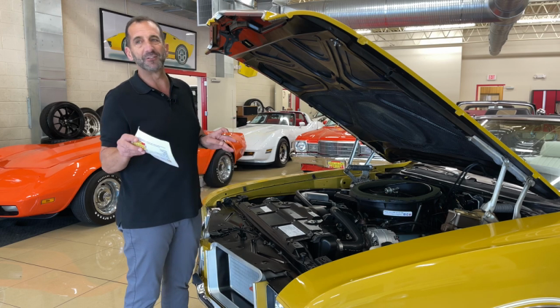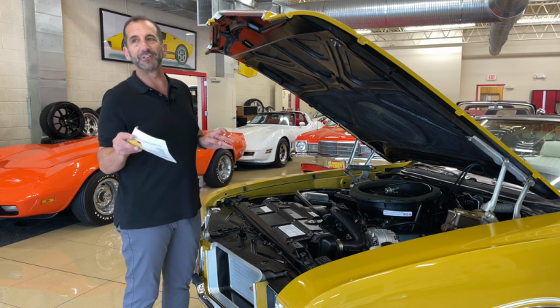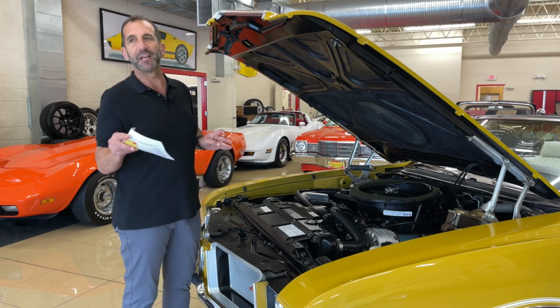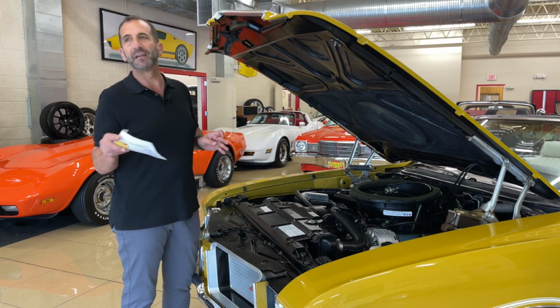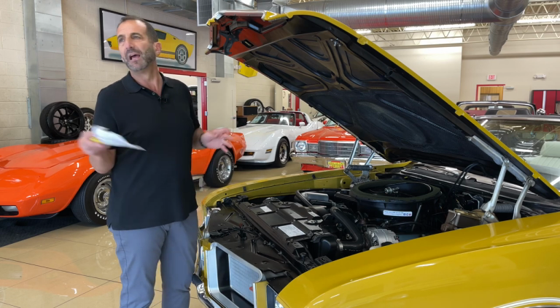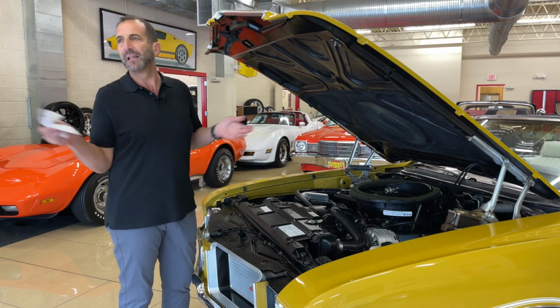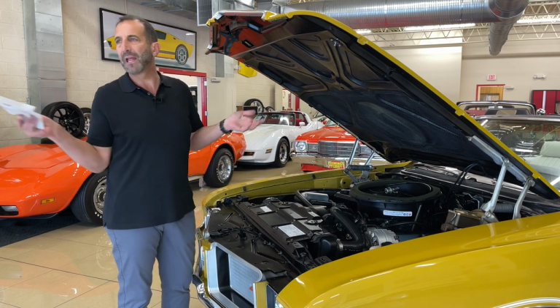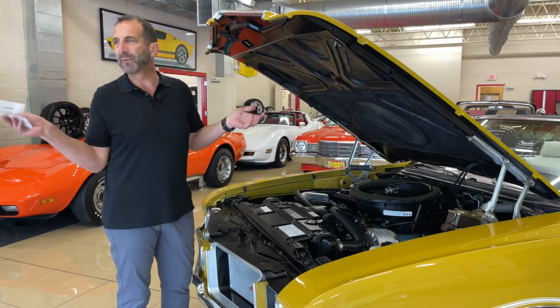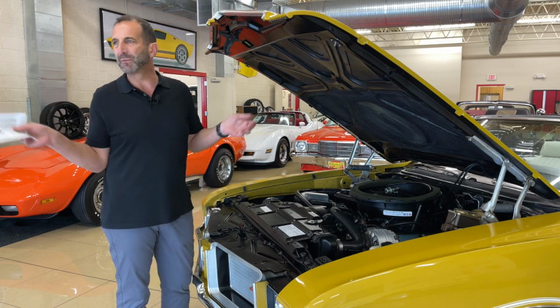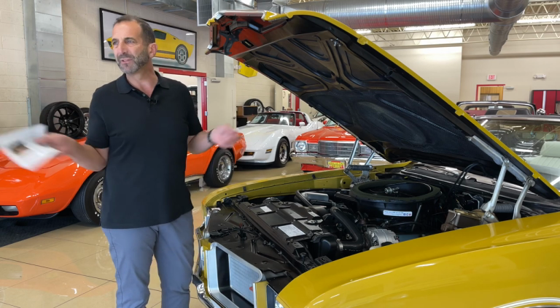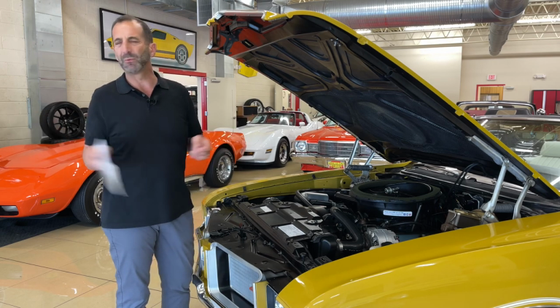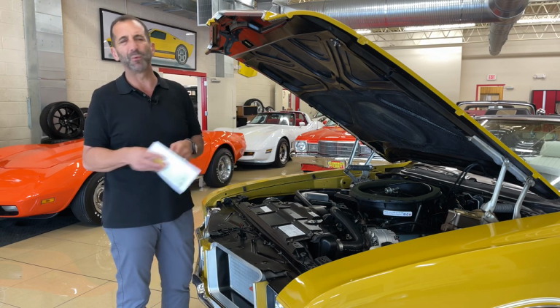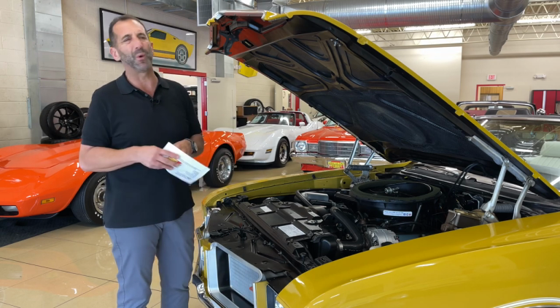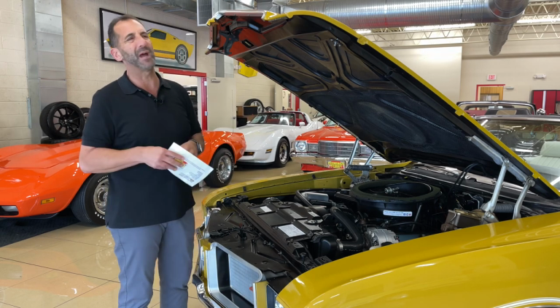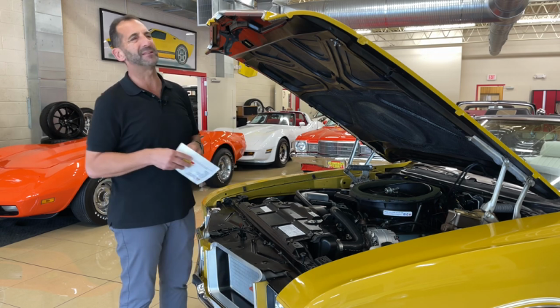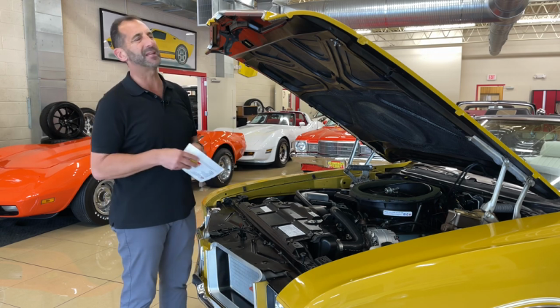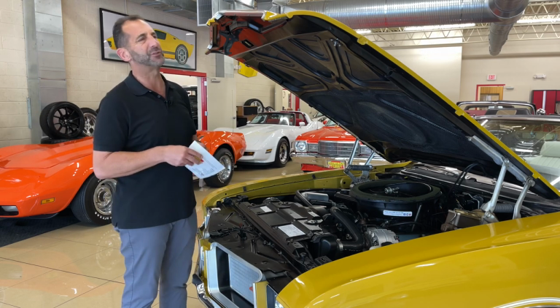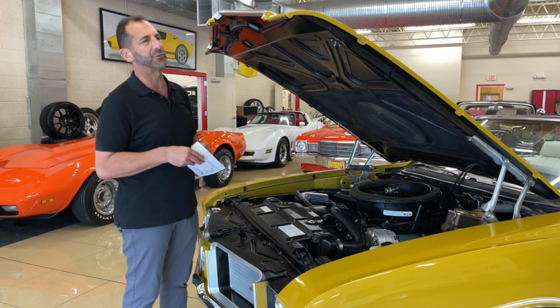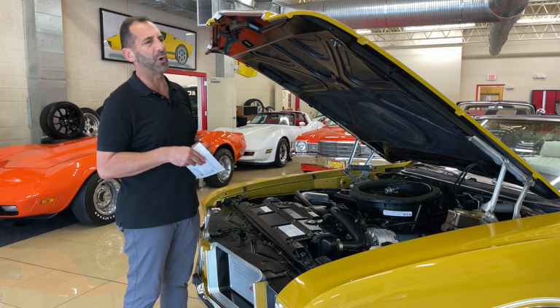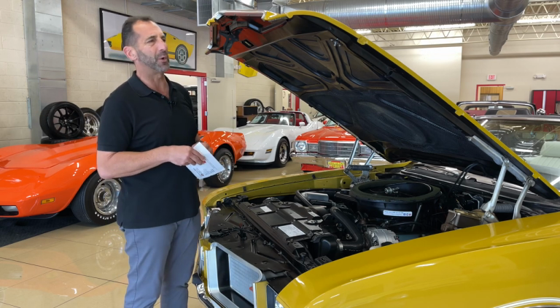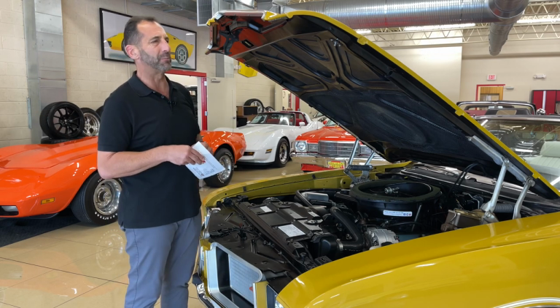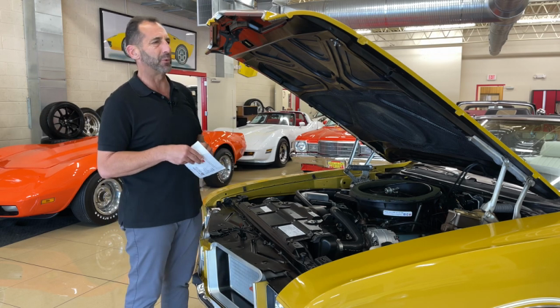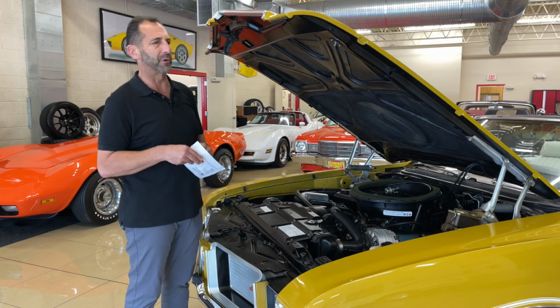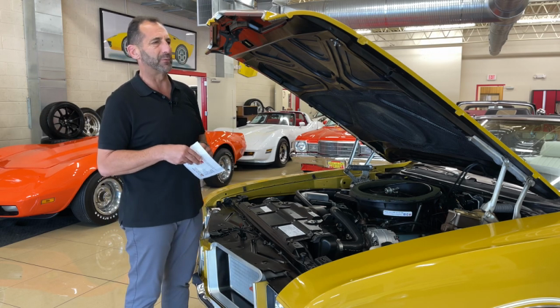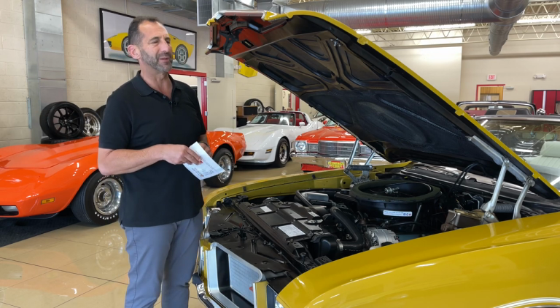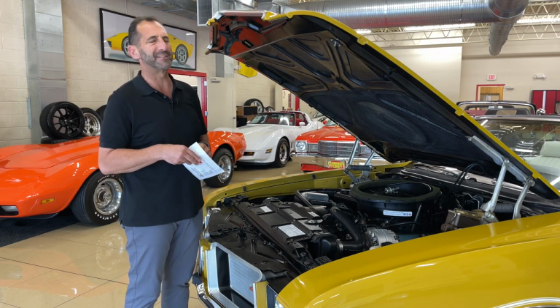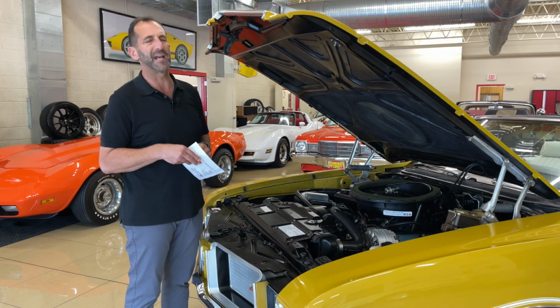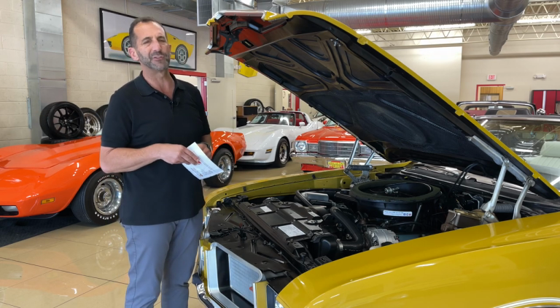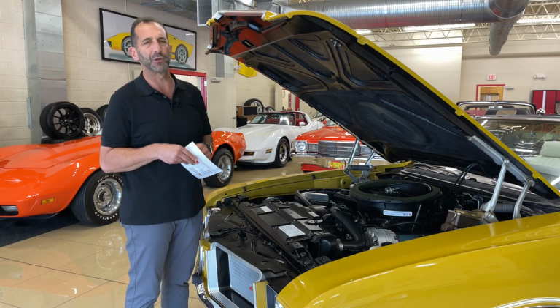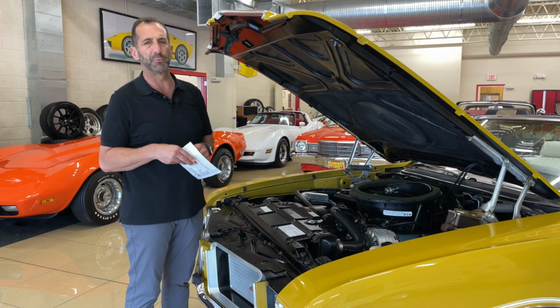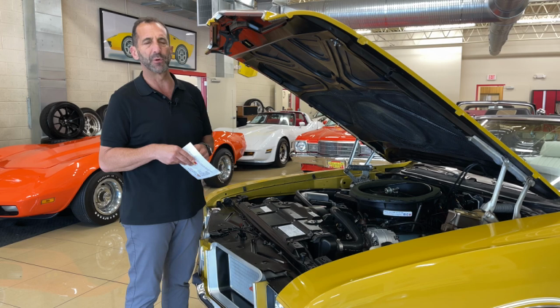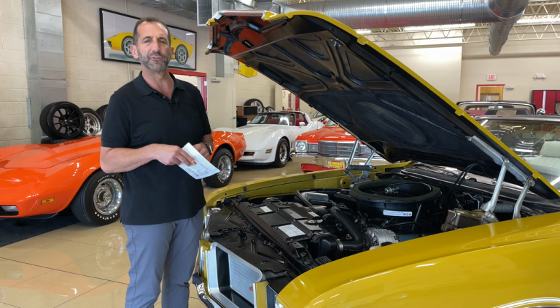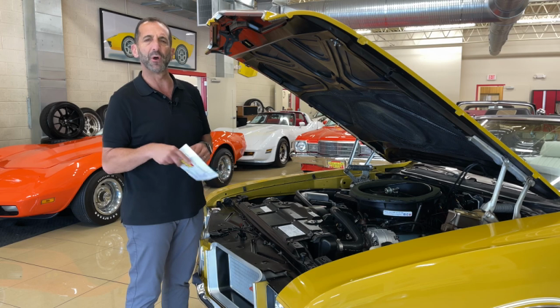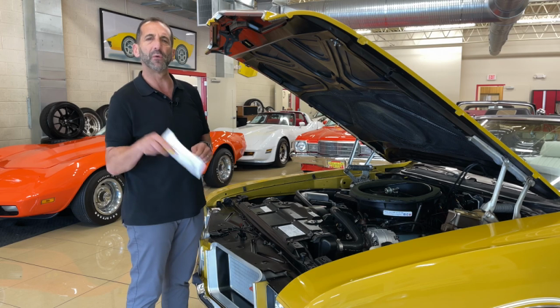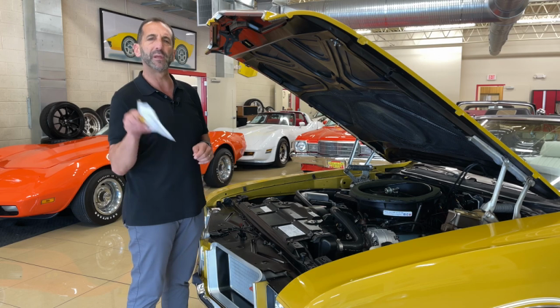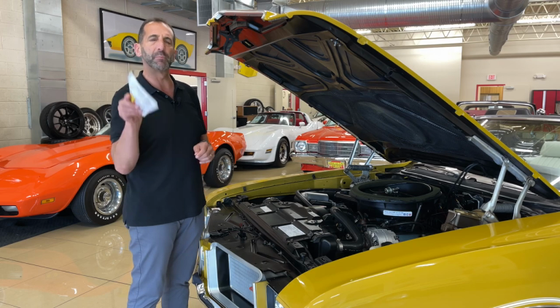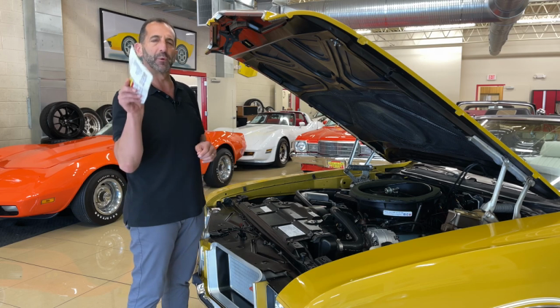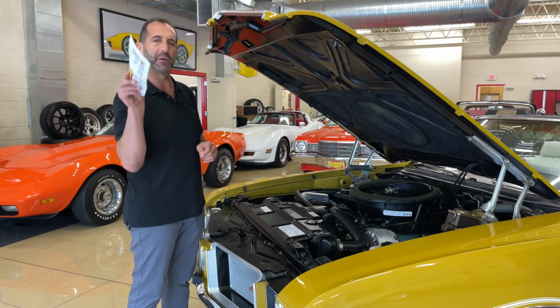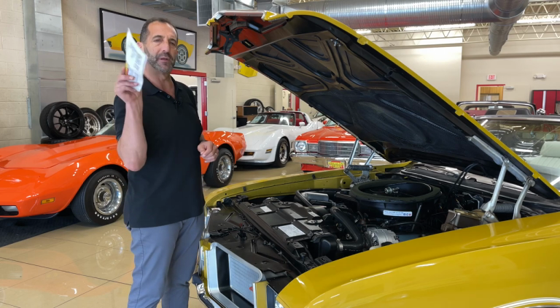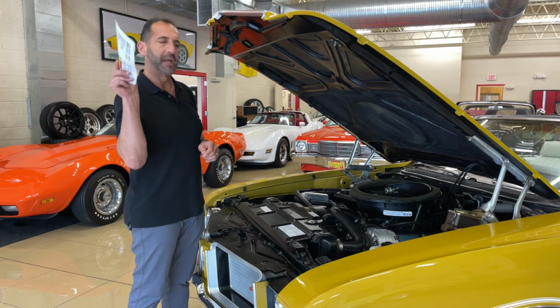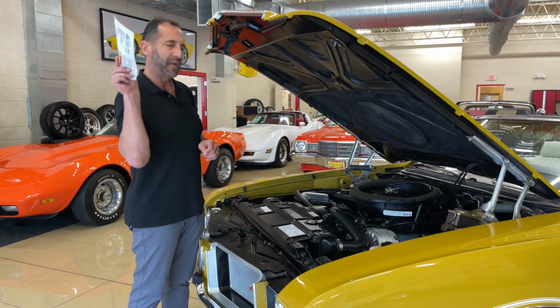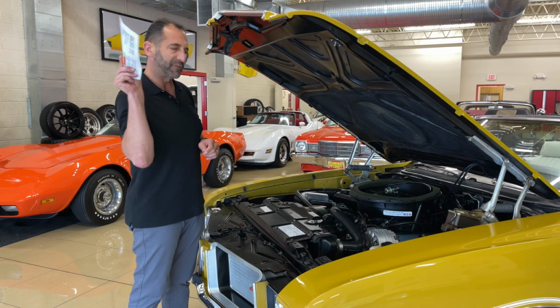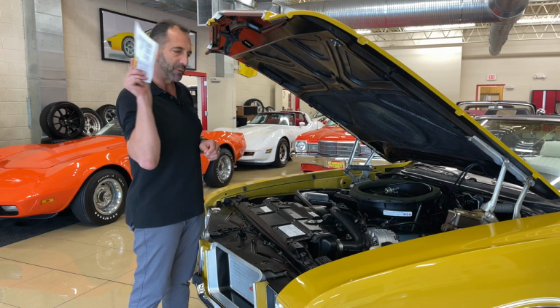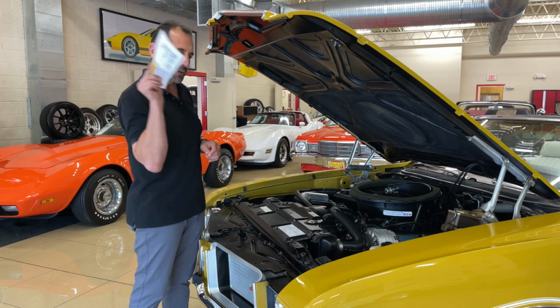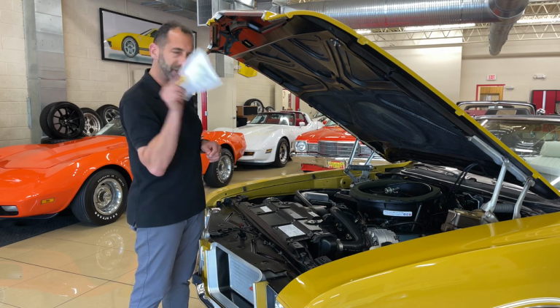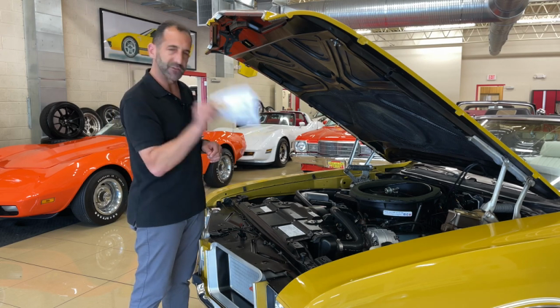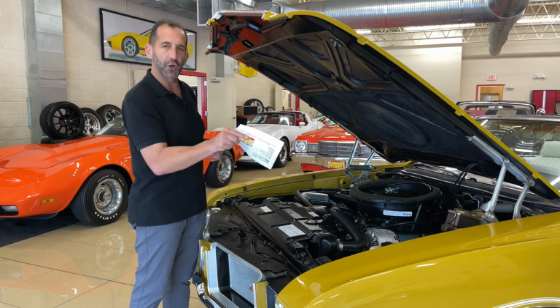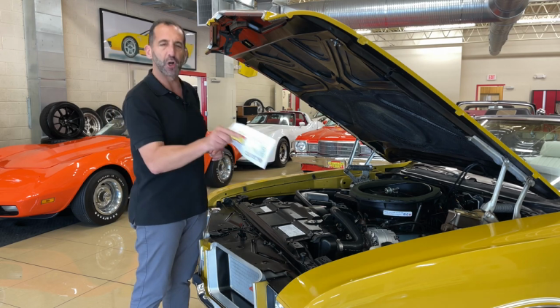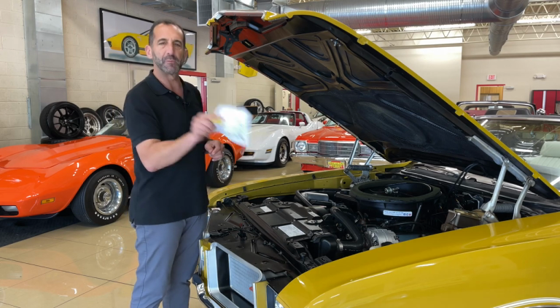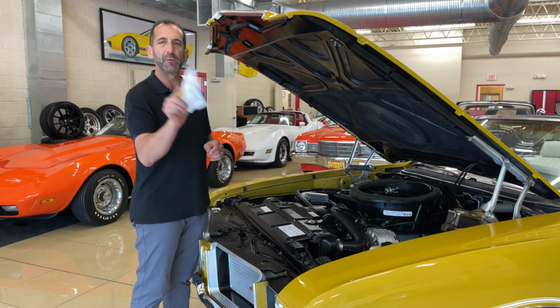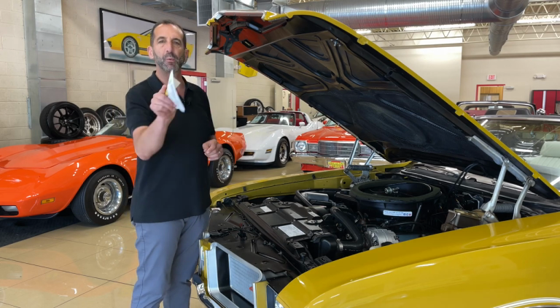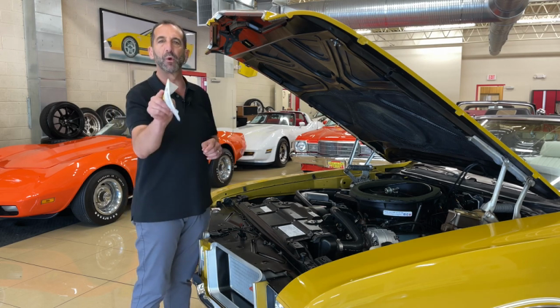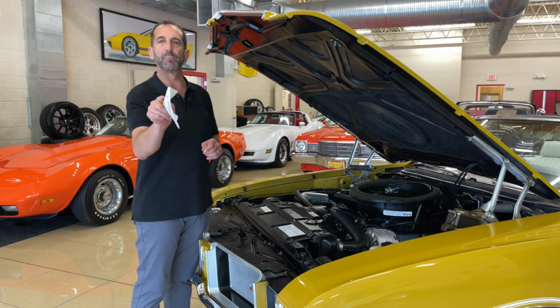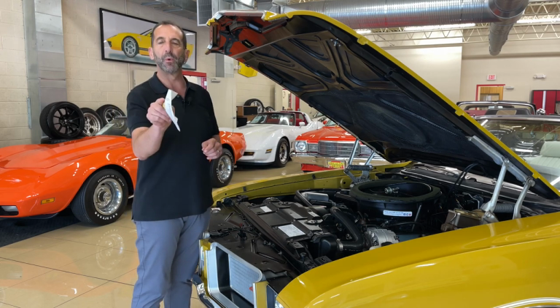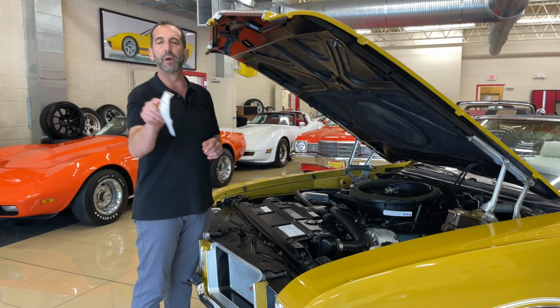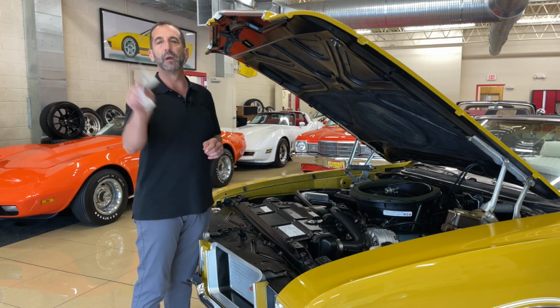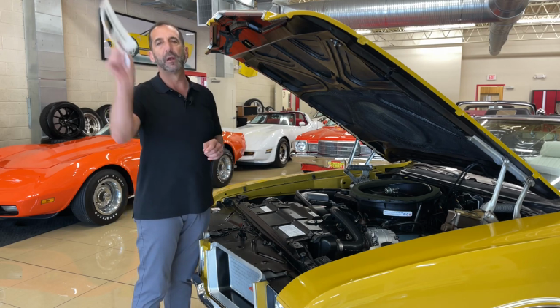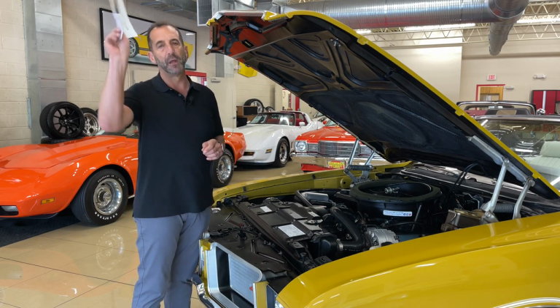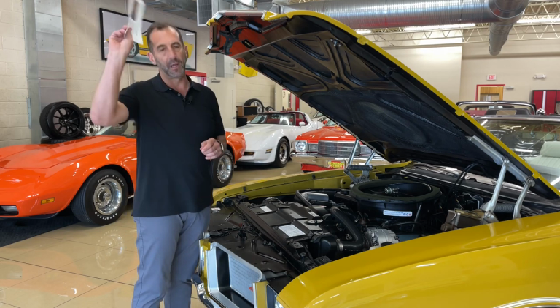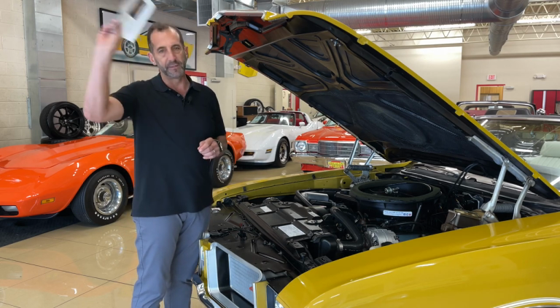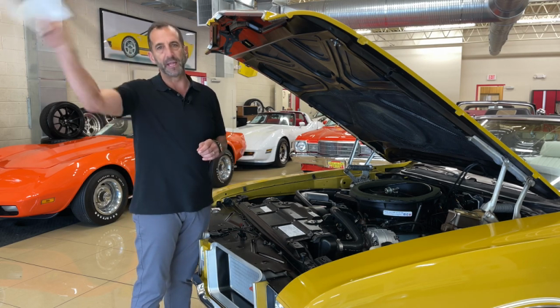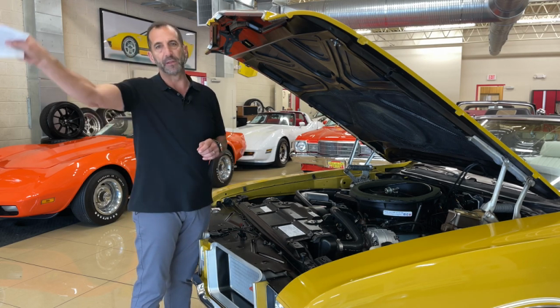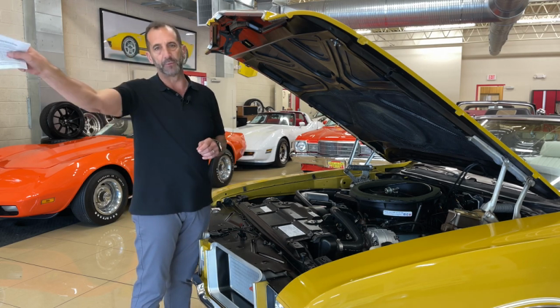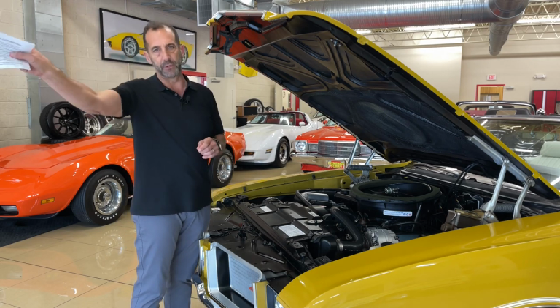A lot of people say, why is that so important? Well, it's not so important. It's only important if you want this car to be worth more down the road.